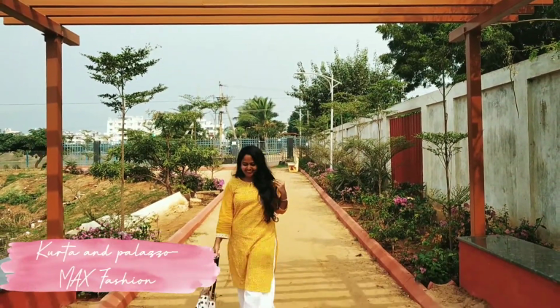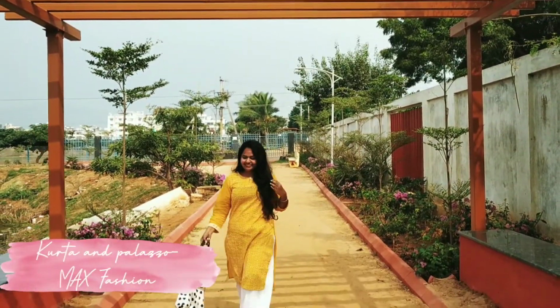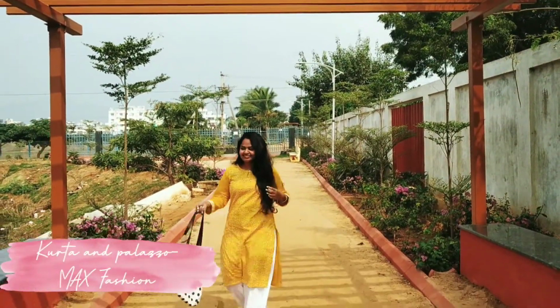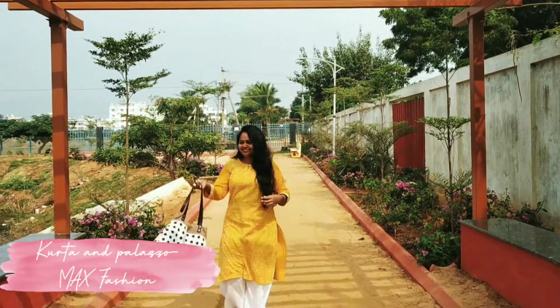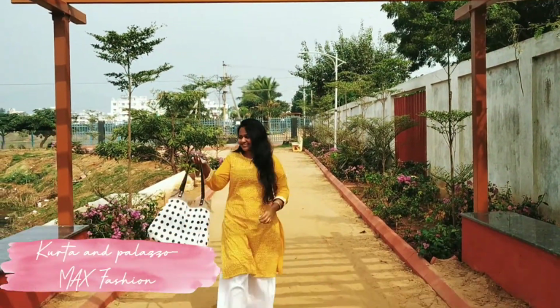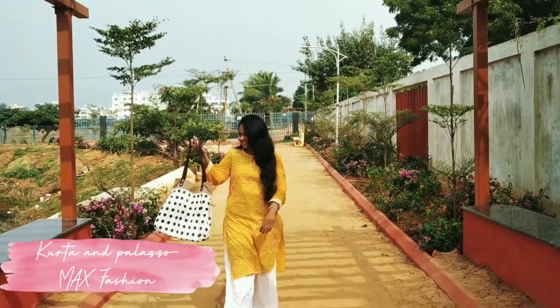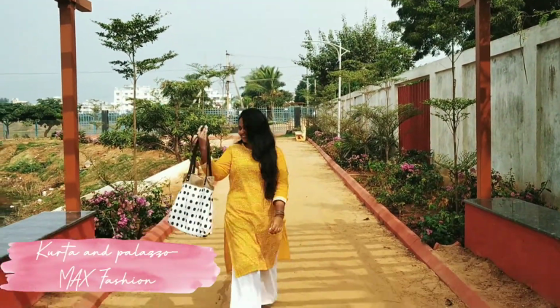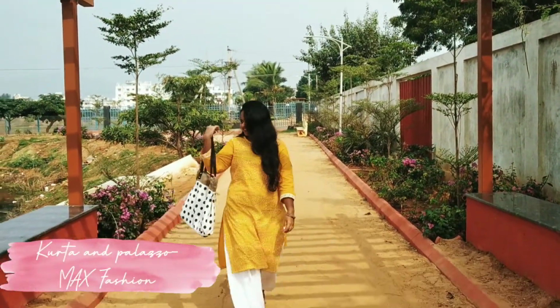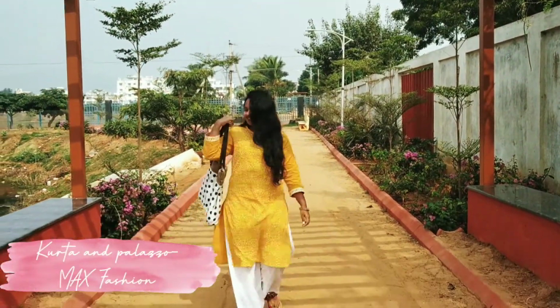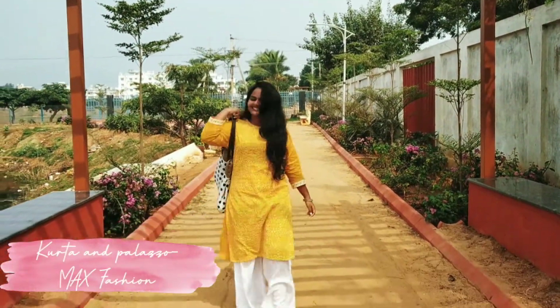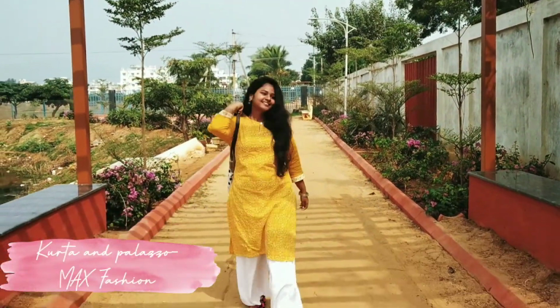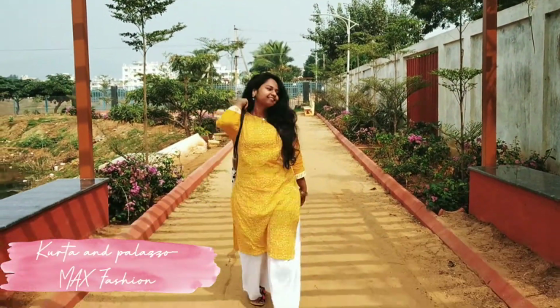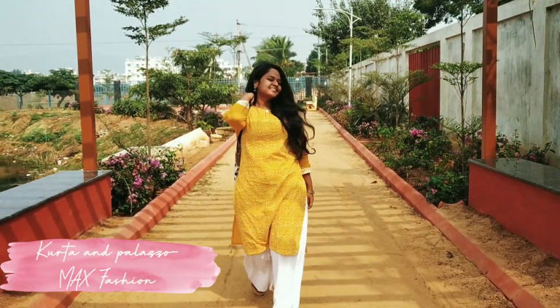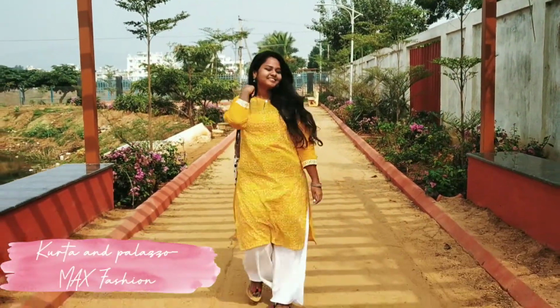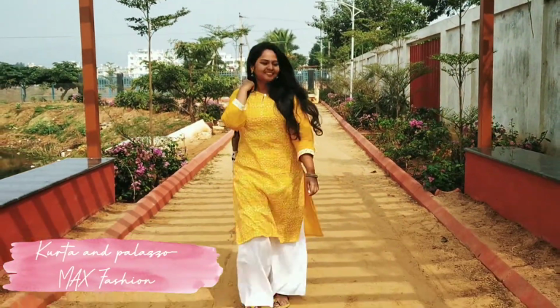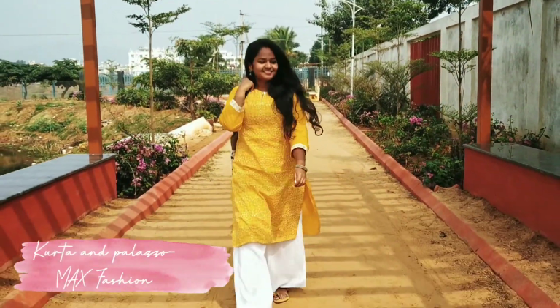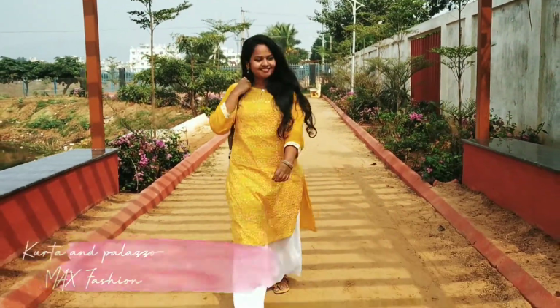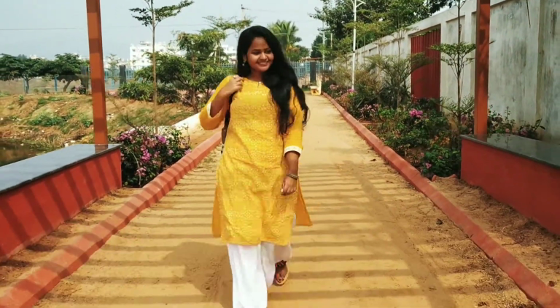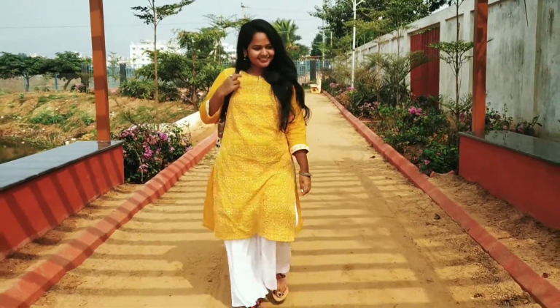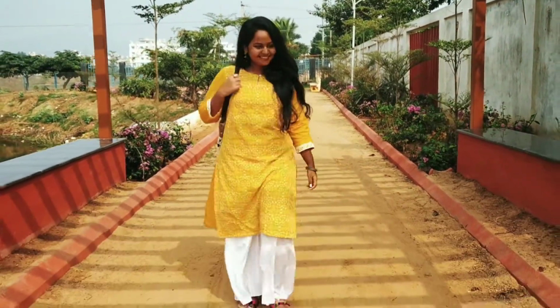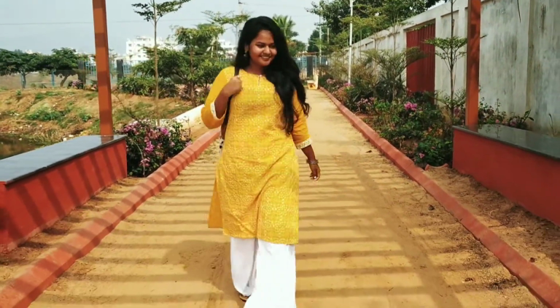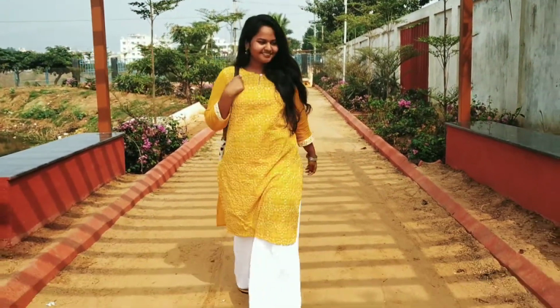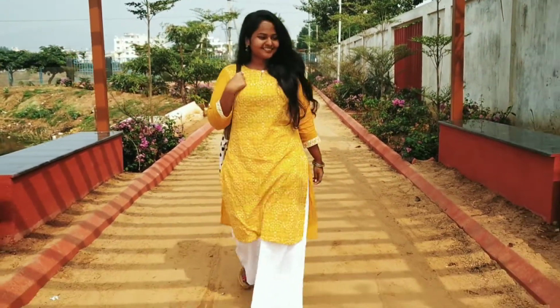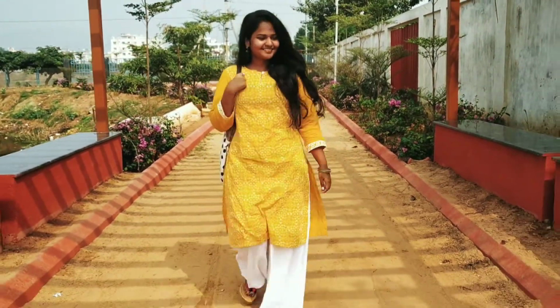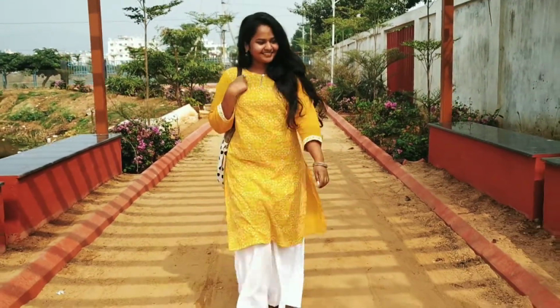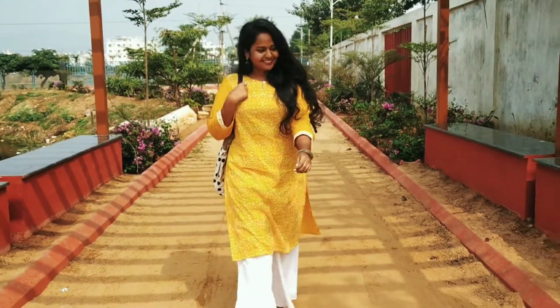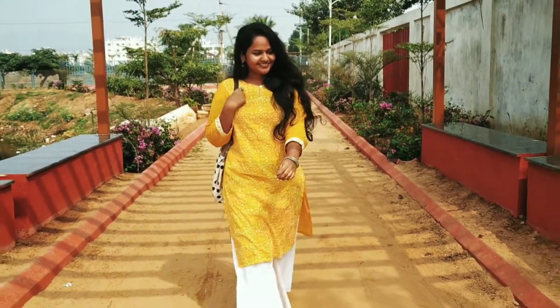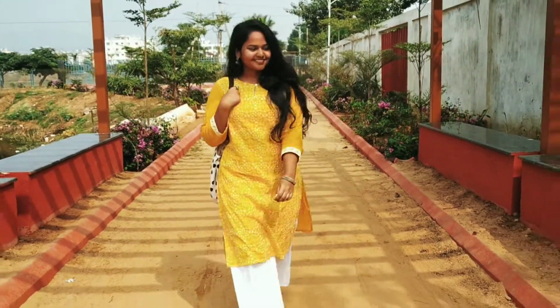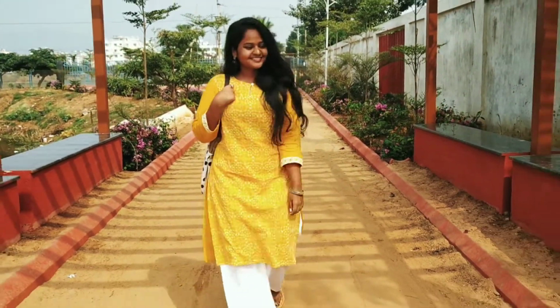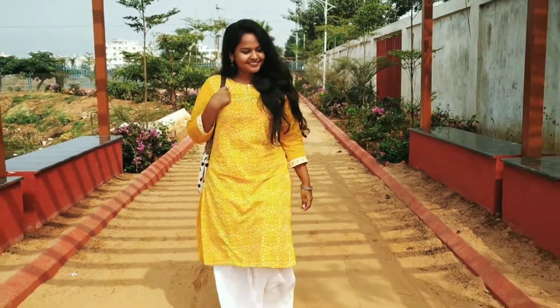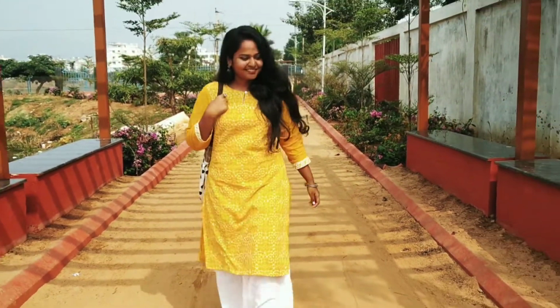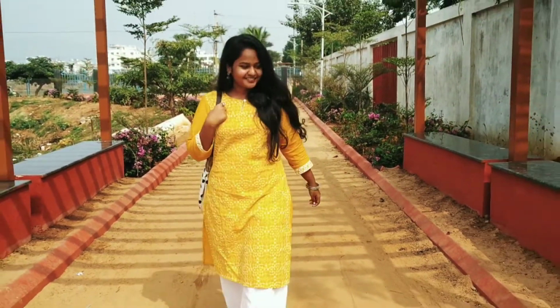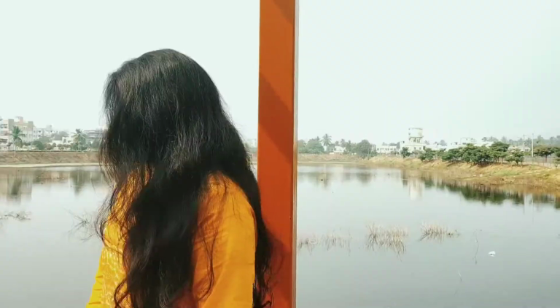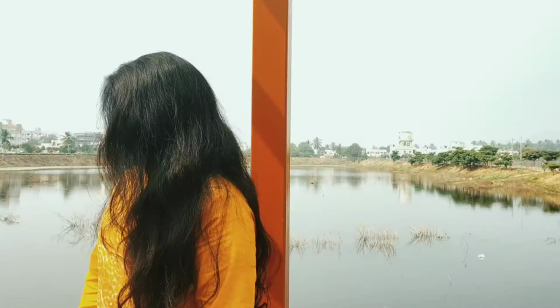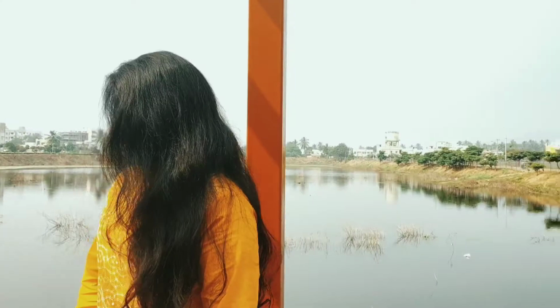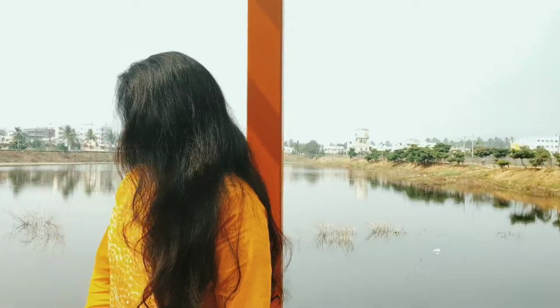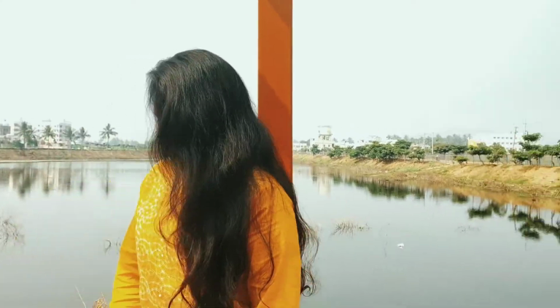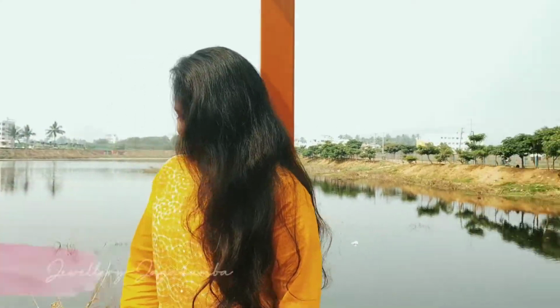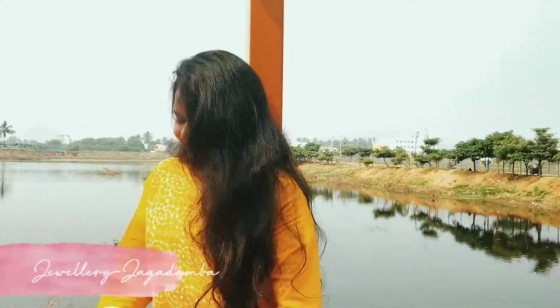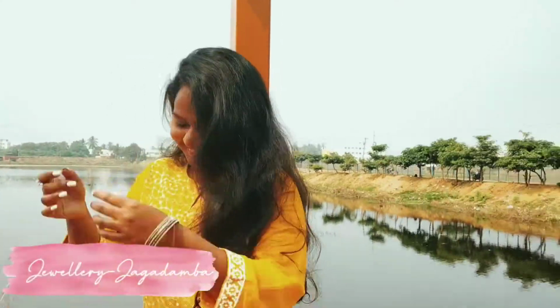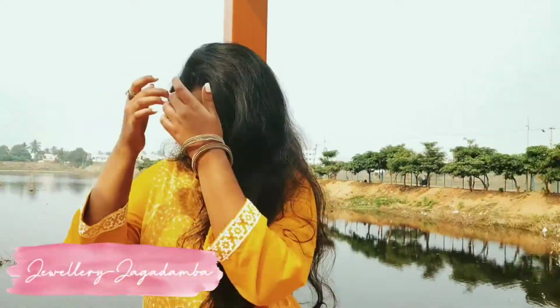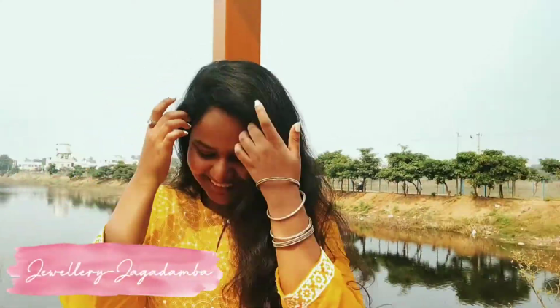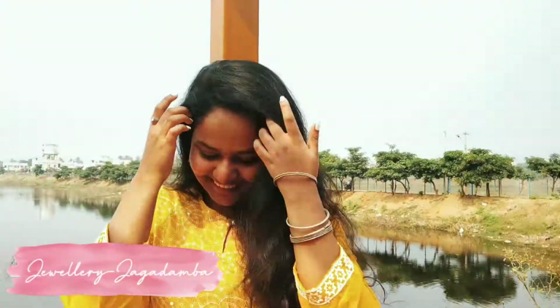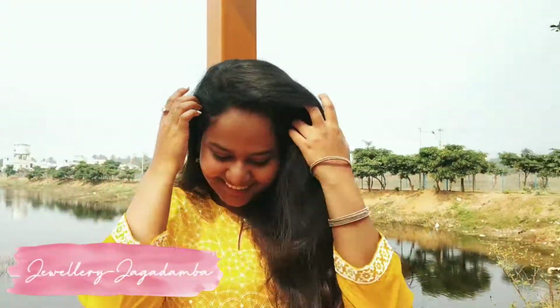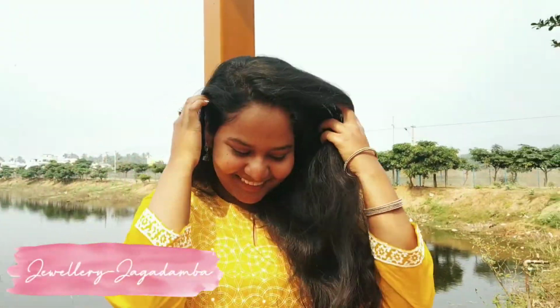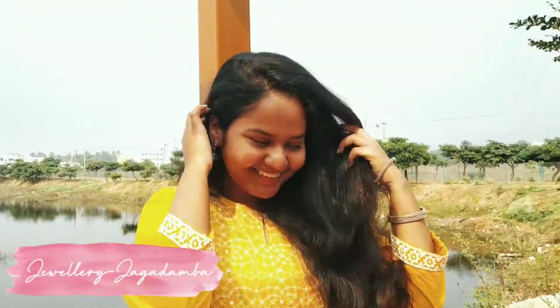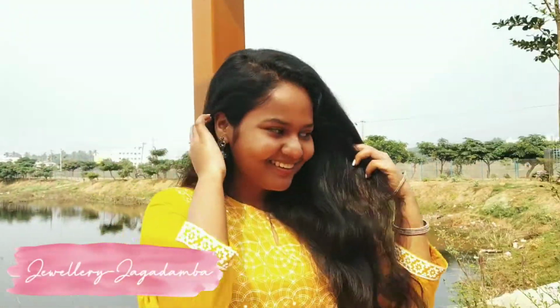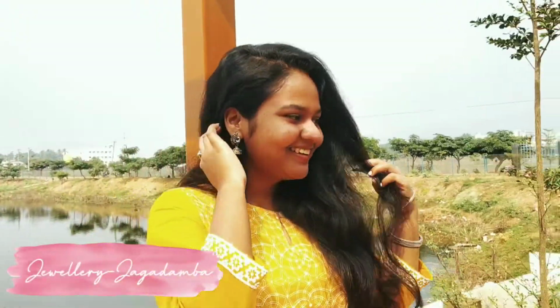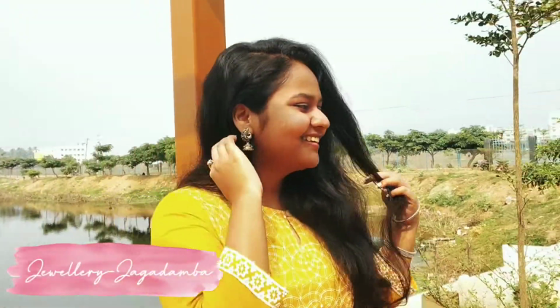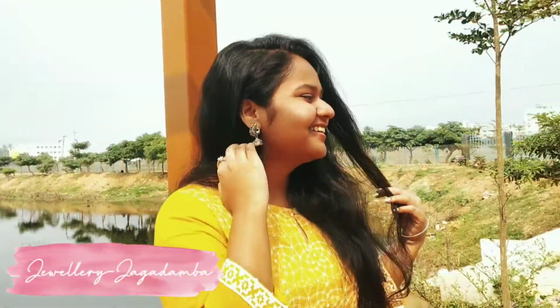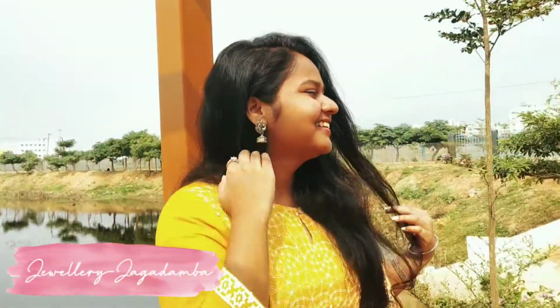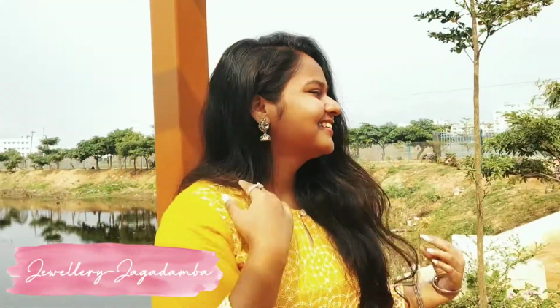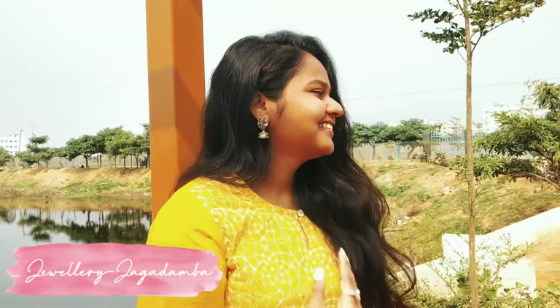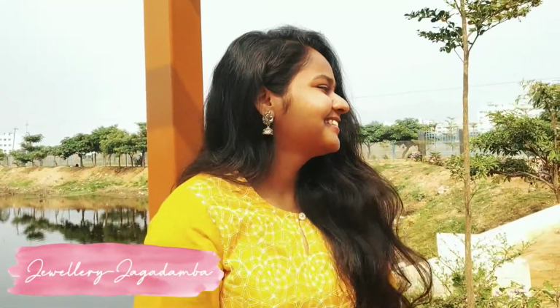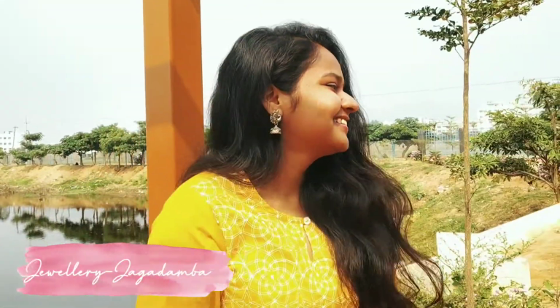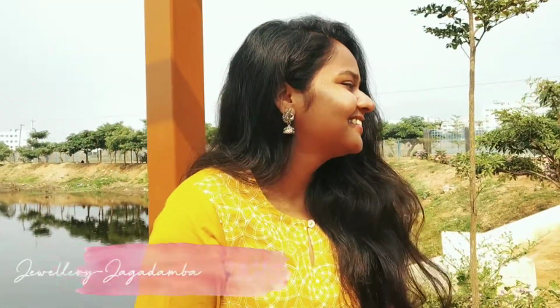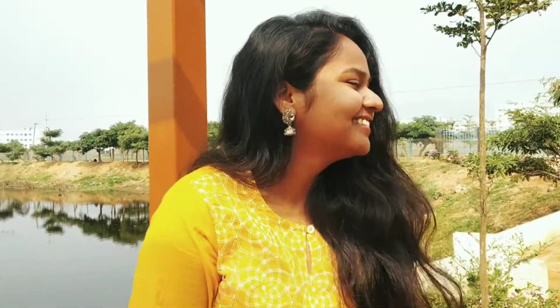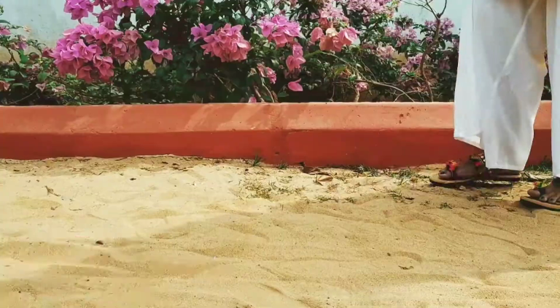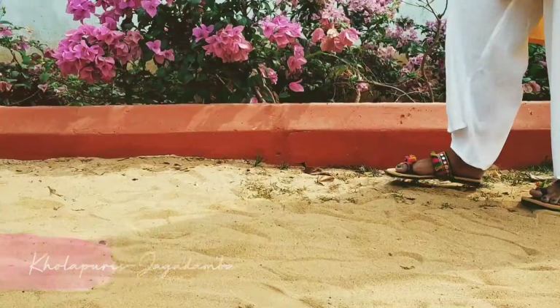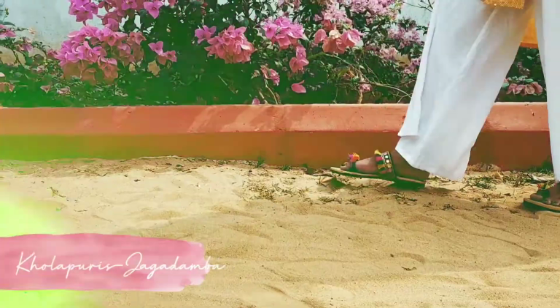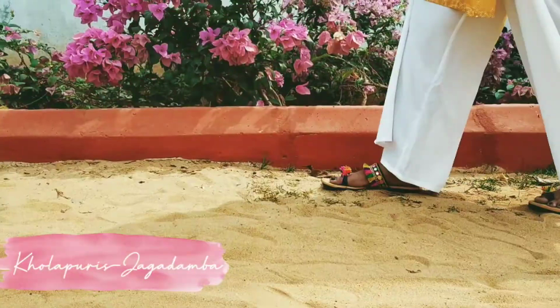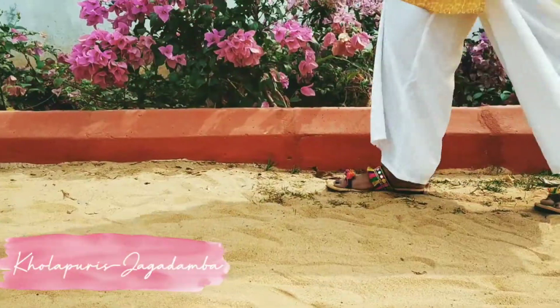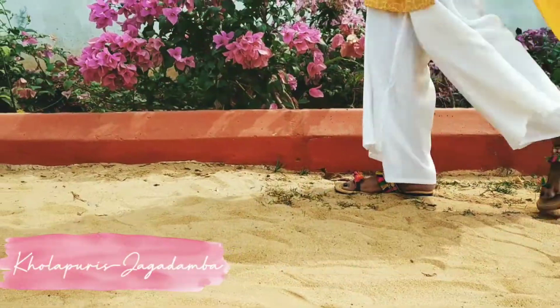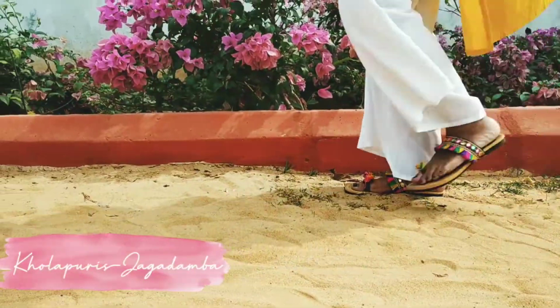For the first outfit, I'm going to wear a mustard color top with white palazzo pants. I styled it with silver jewelry and pom-pom dupatta.